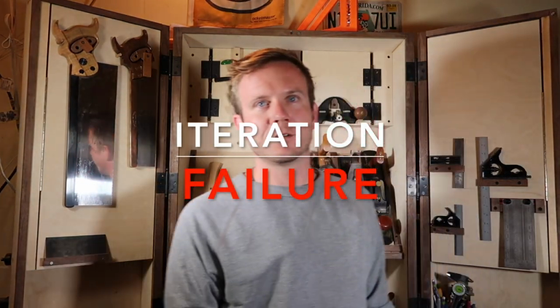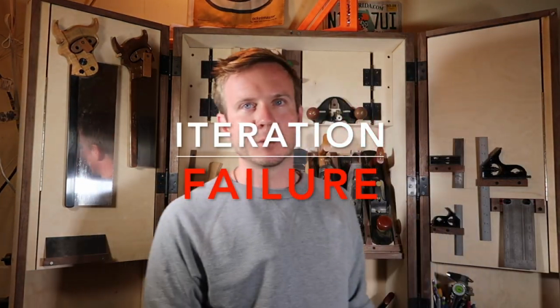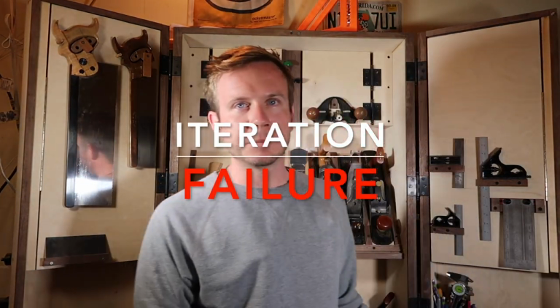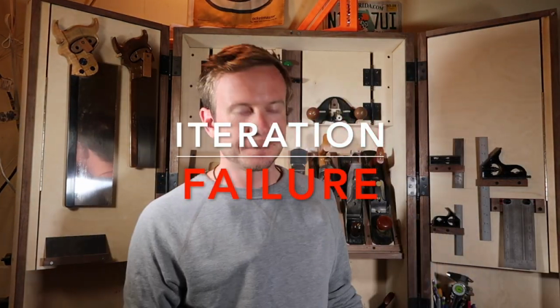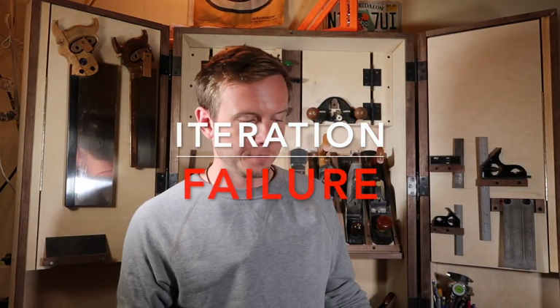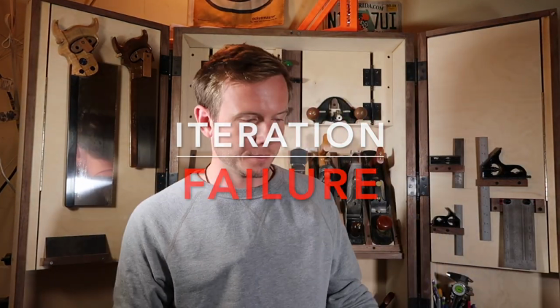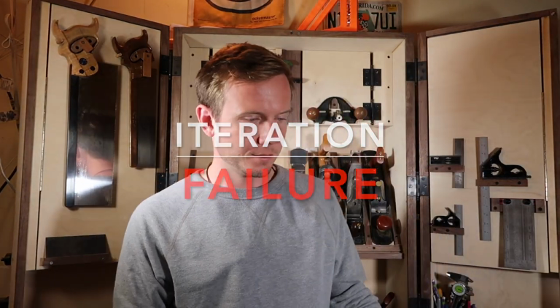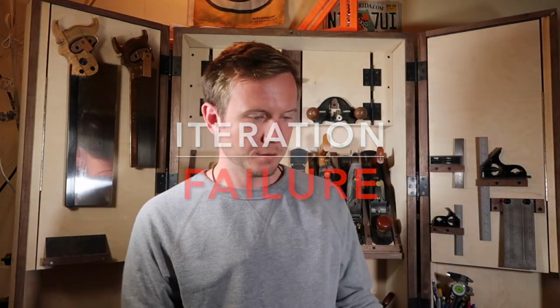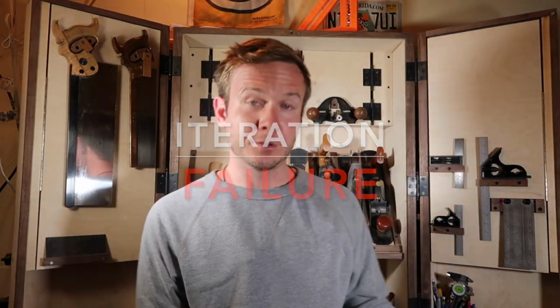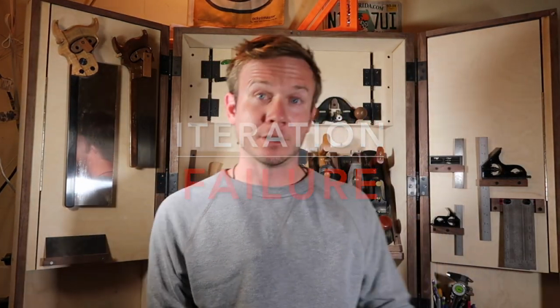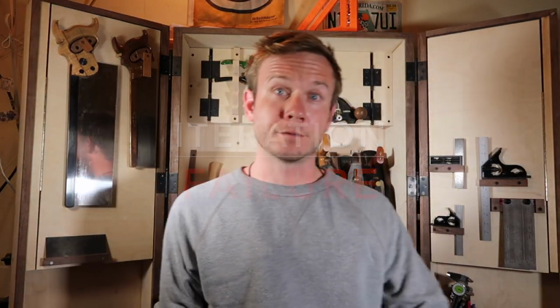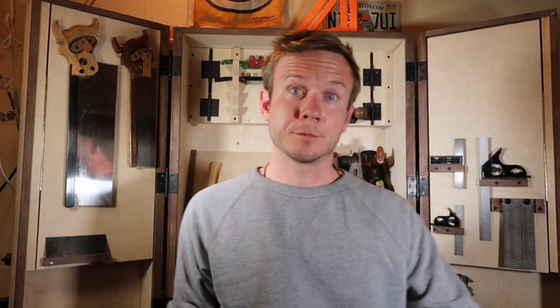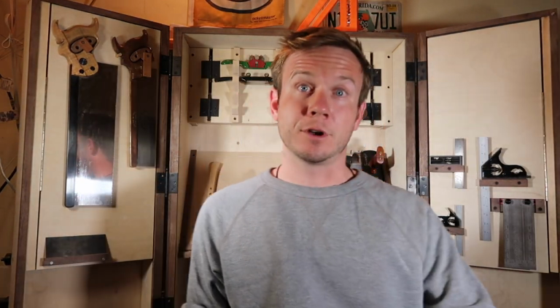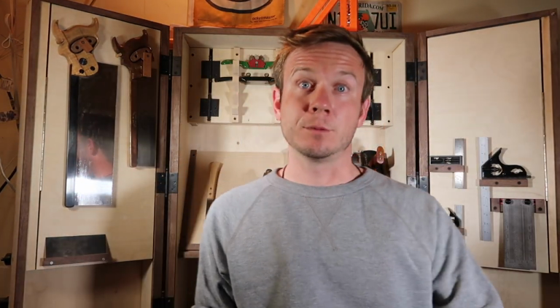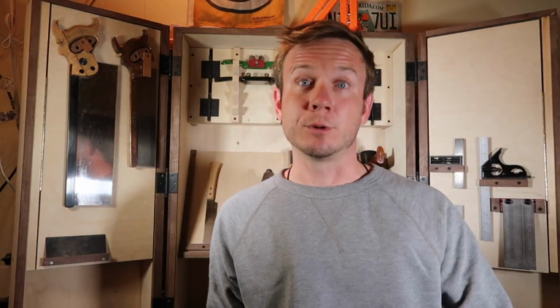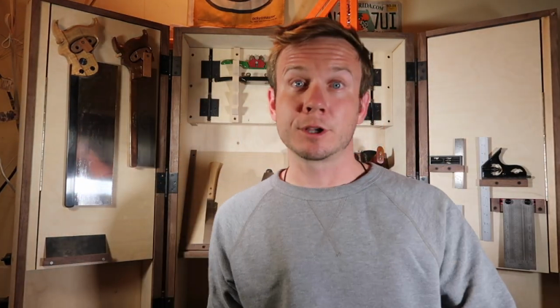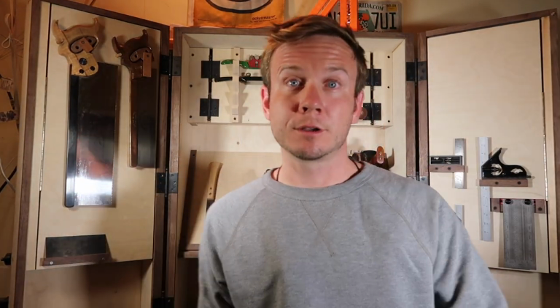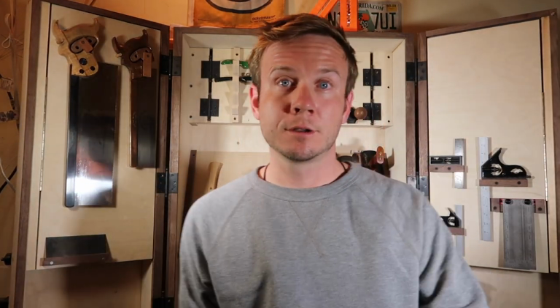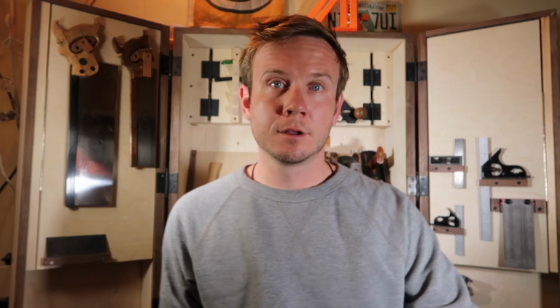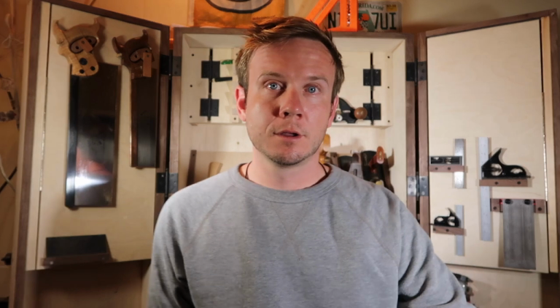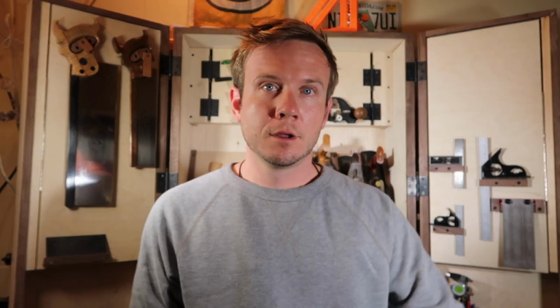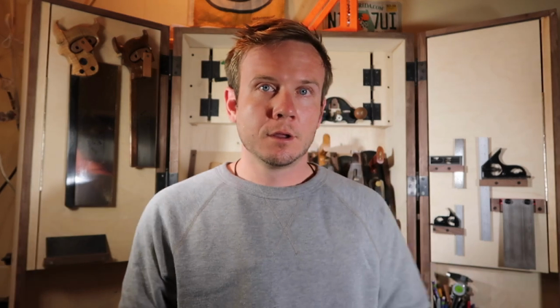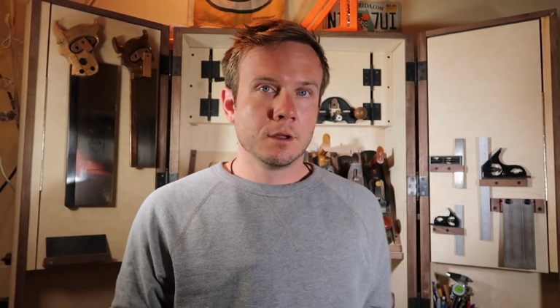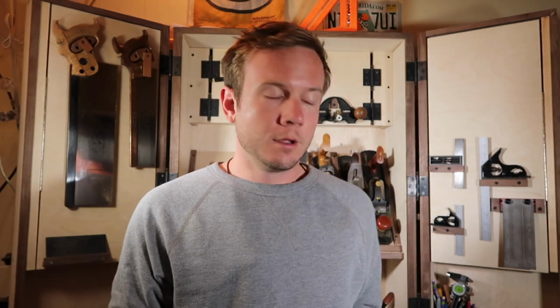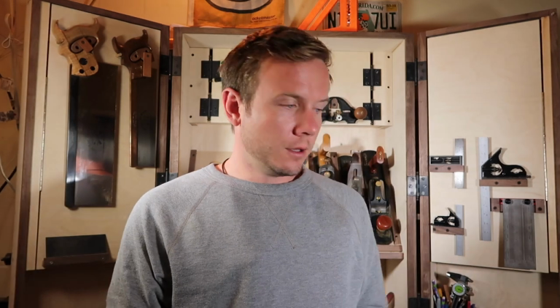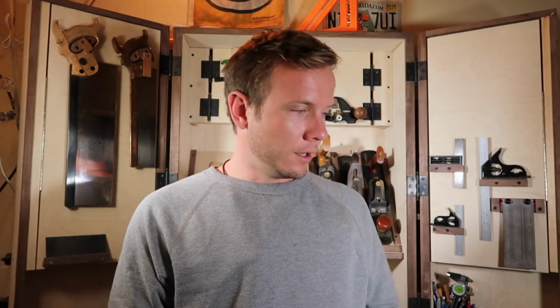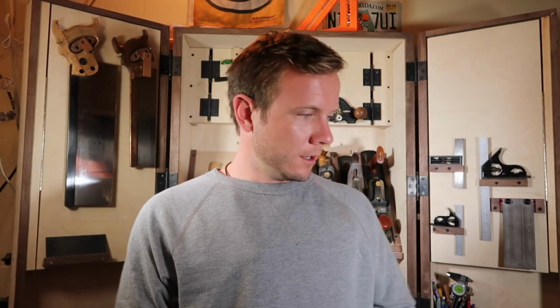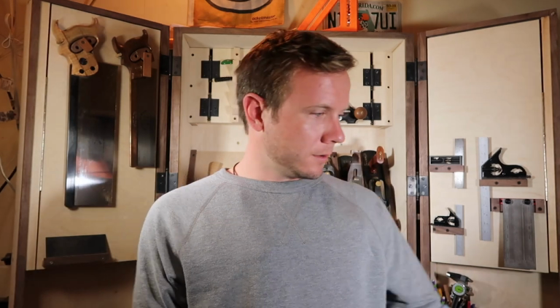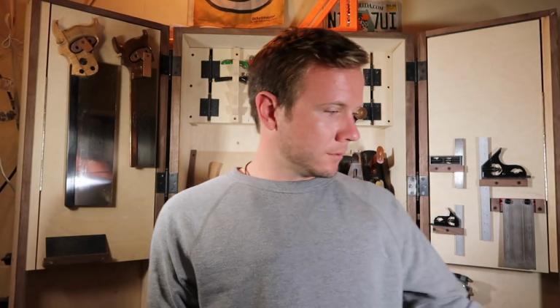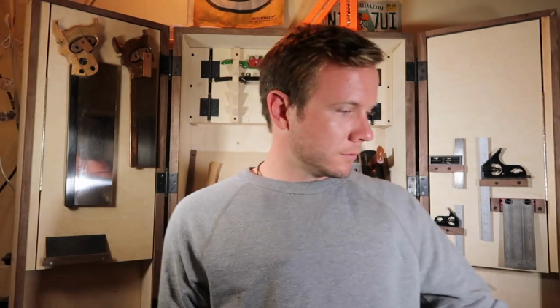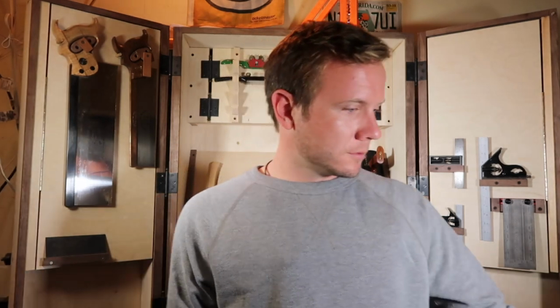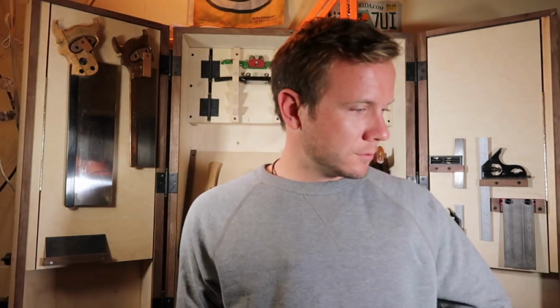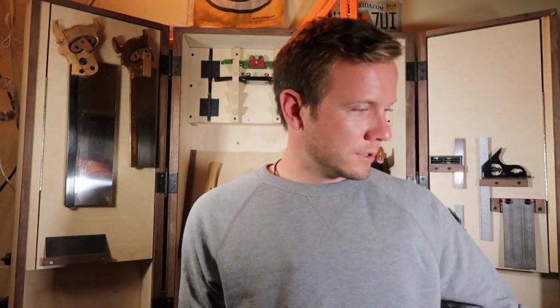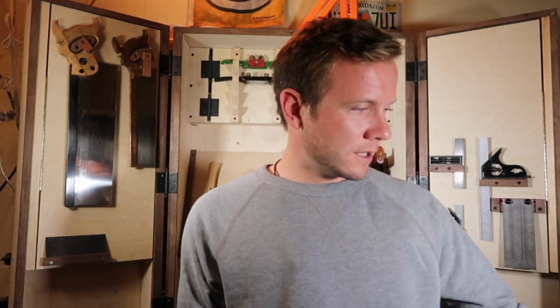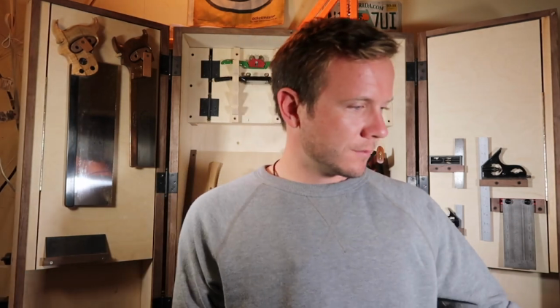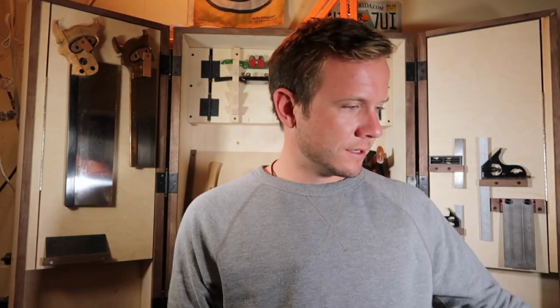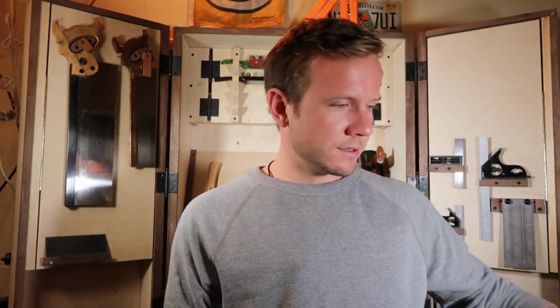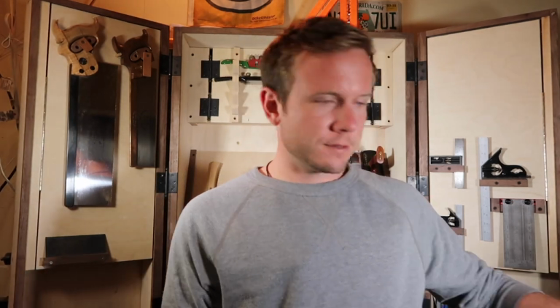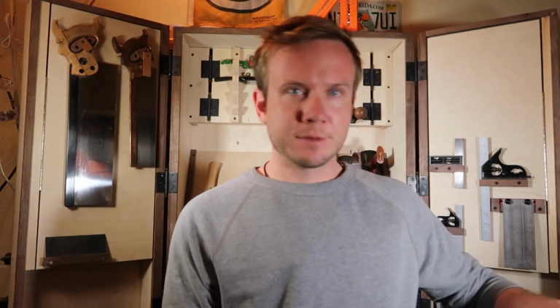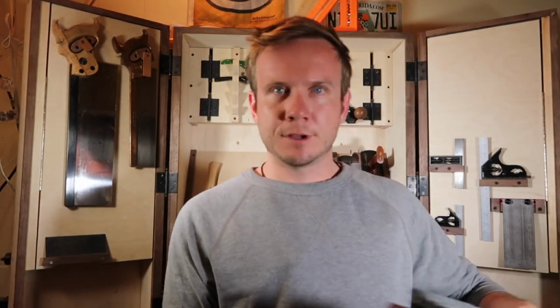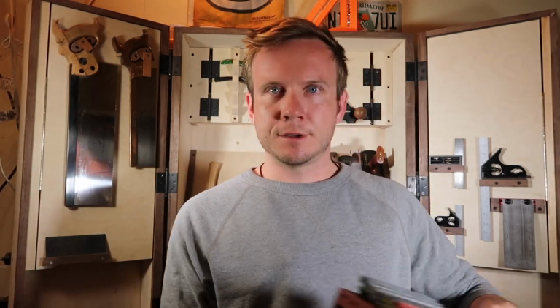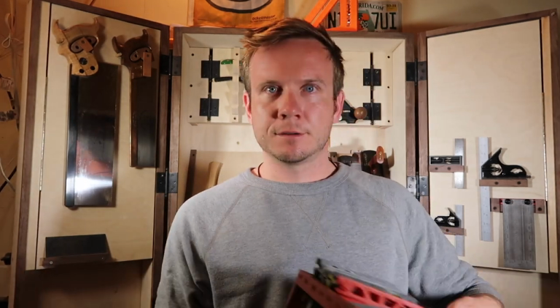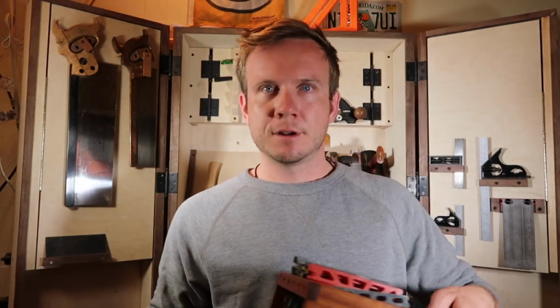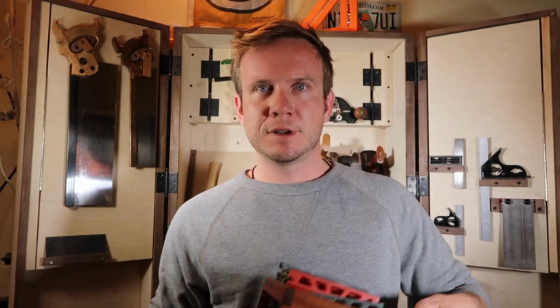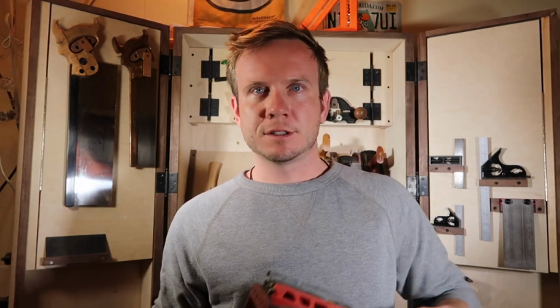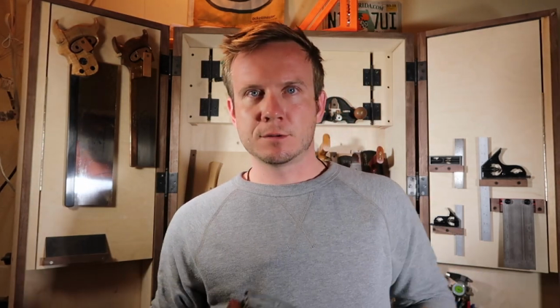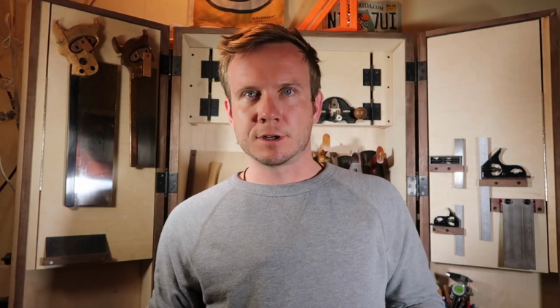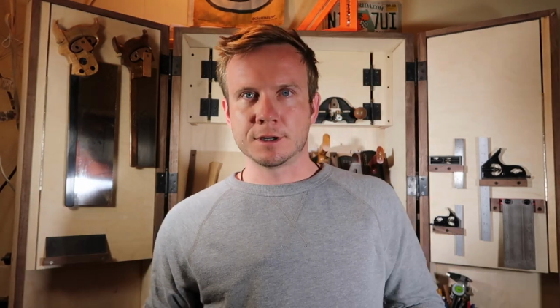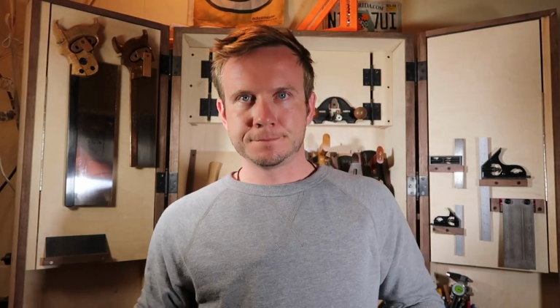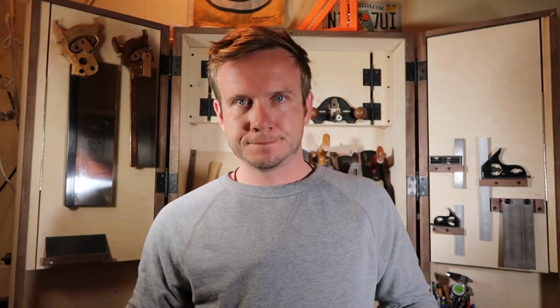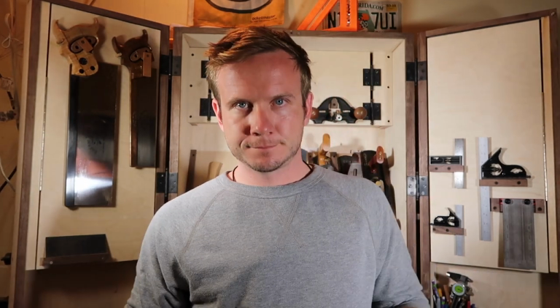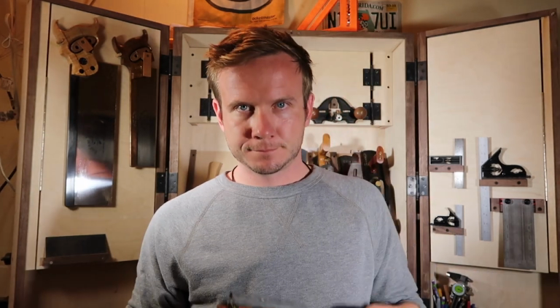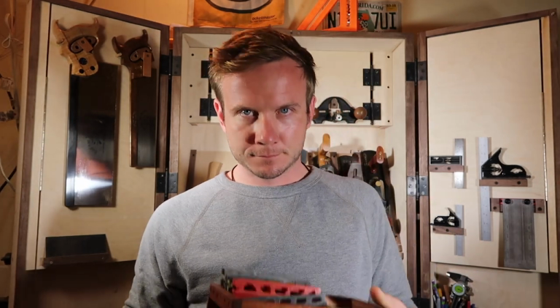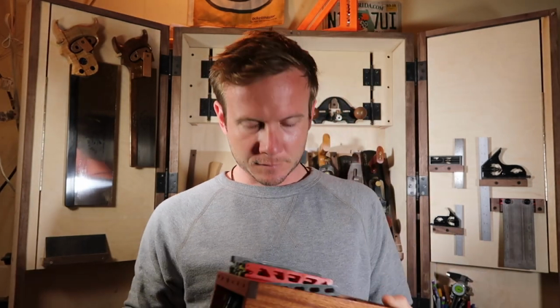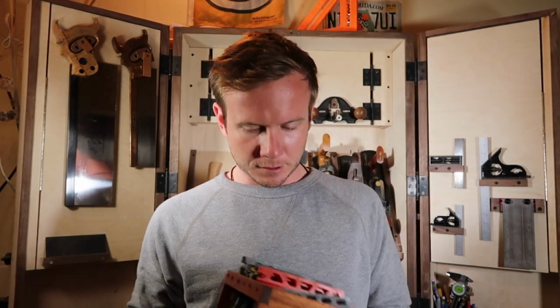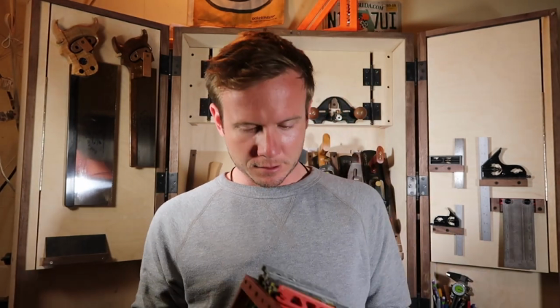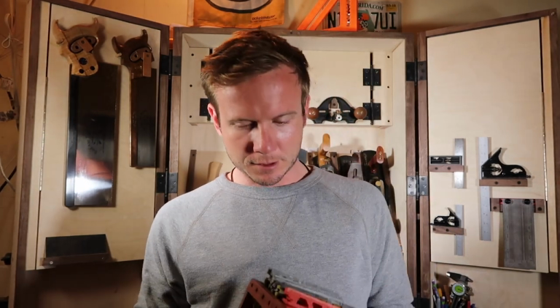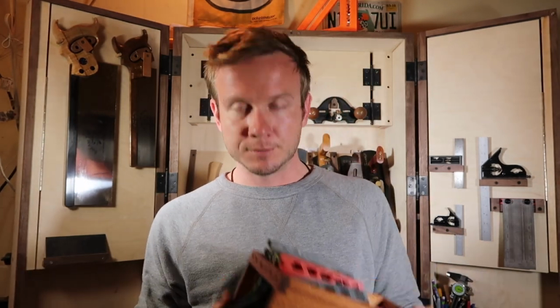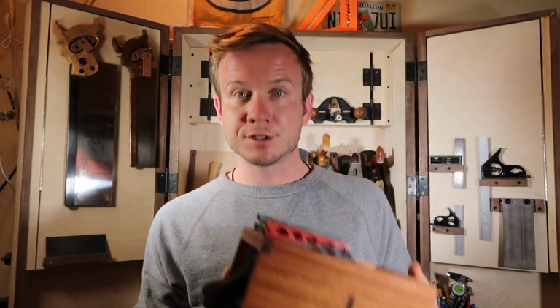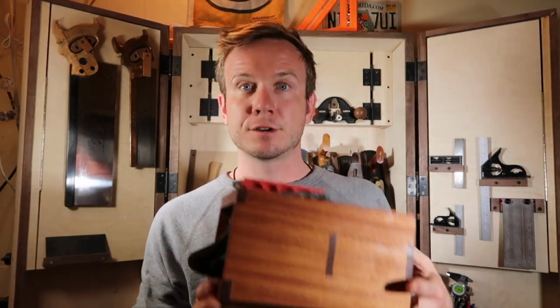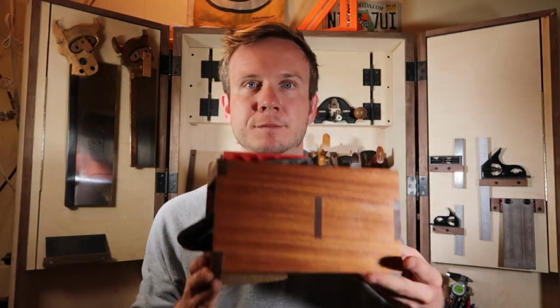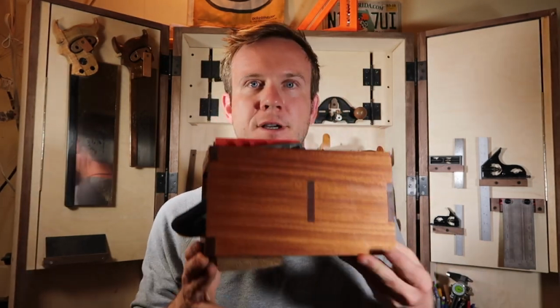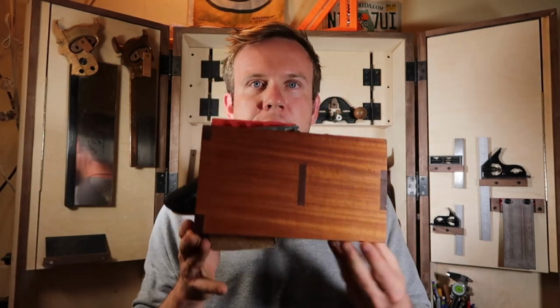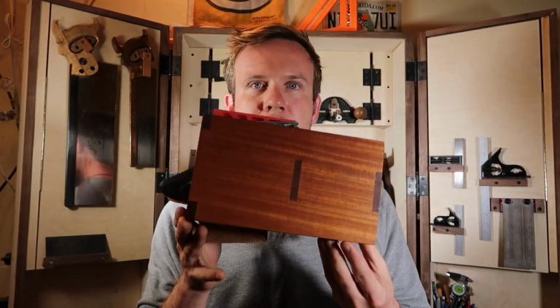Hey everyone. I'm Peter from Create Woodworking and we'll talk about something that I'm about to work on — the surf box.